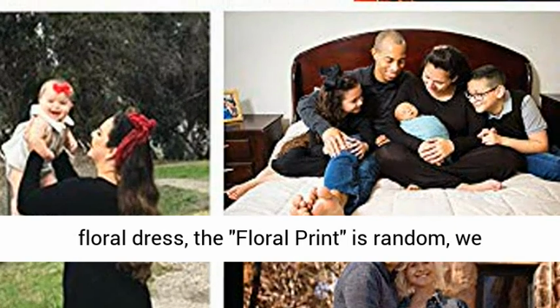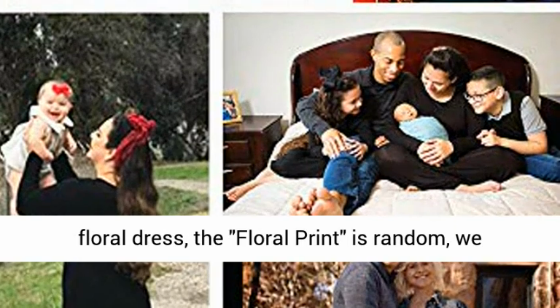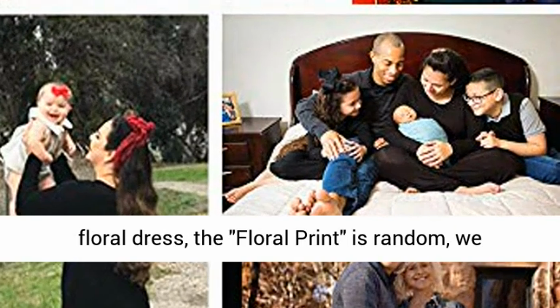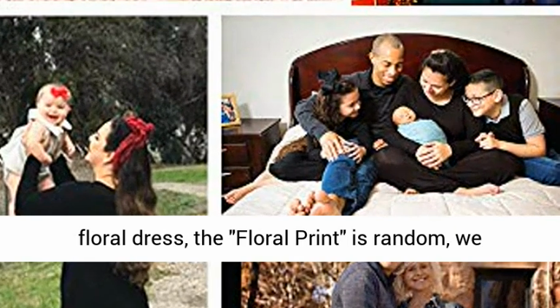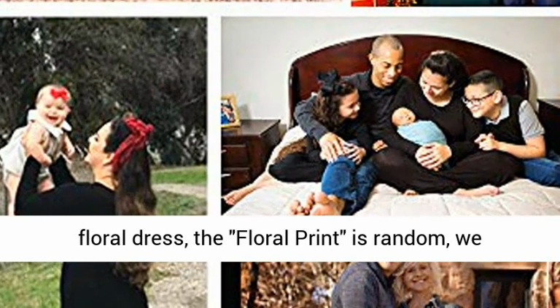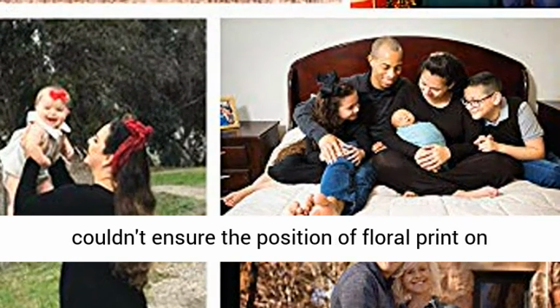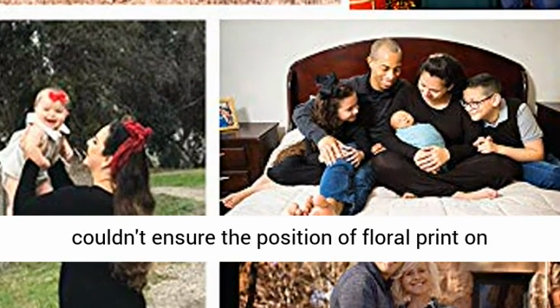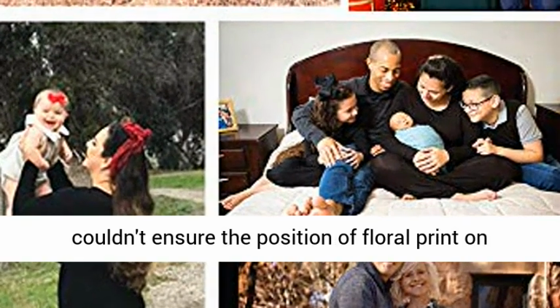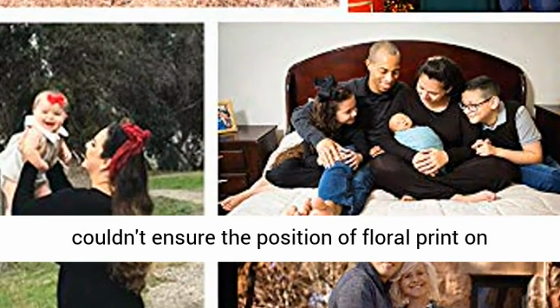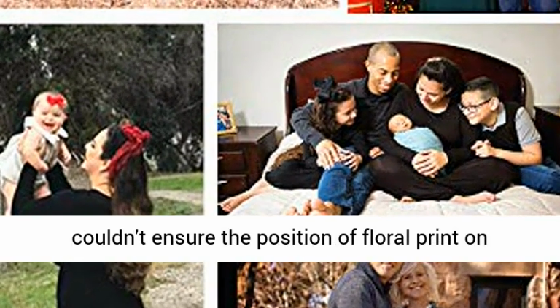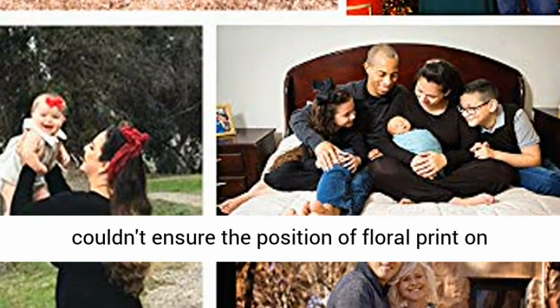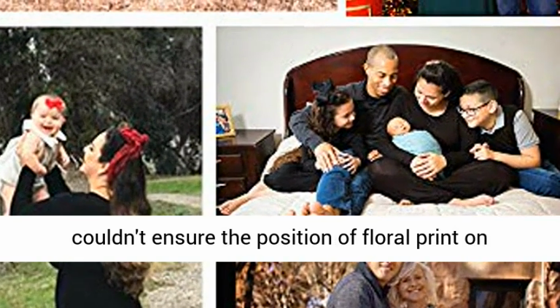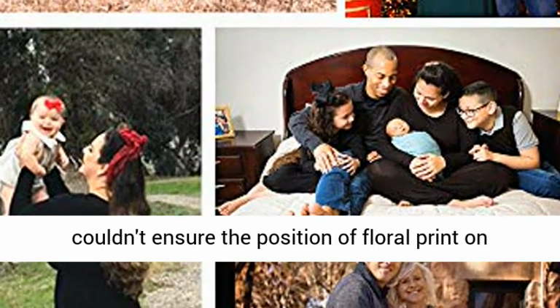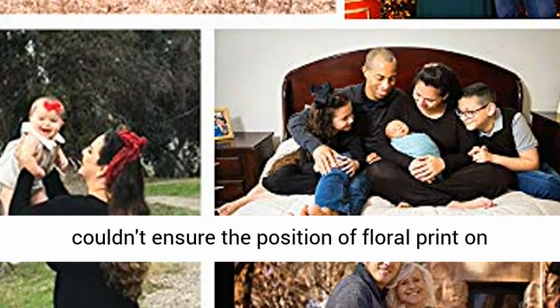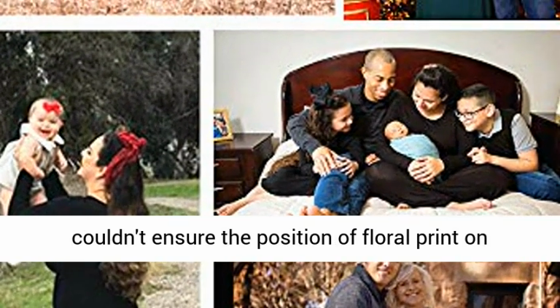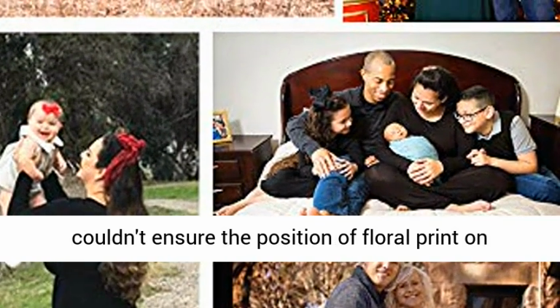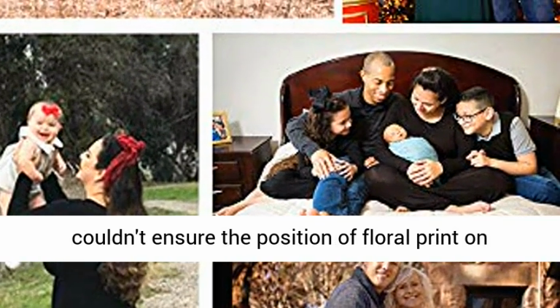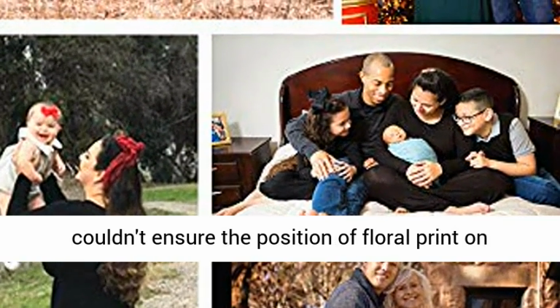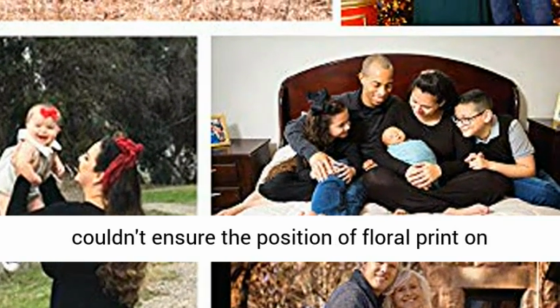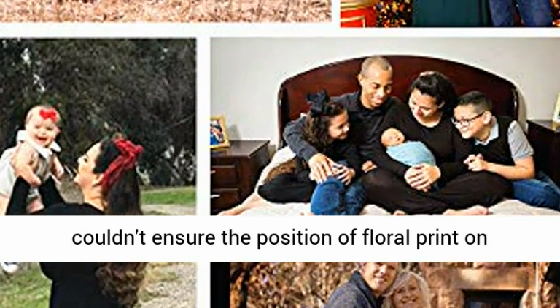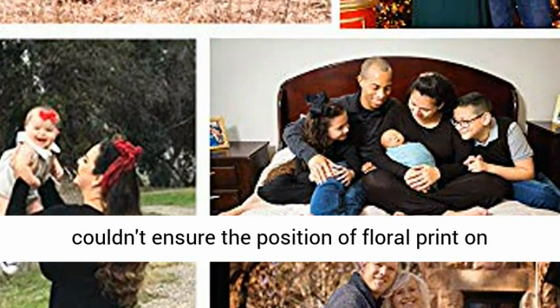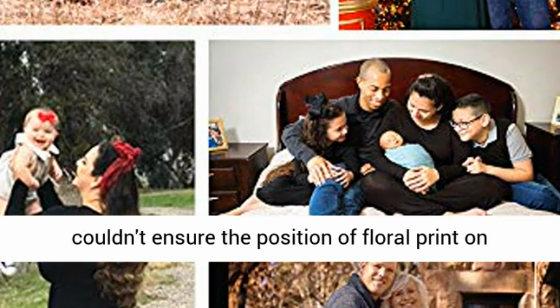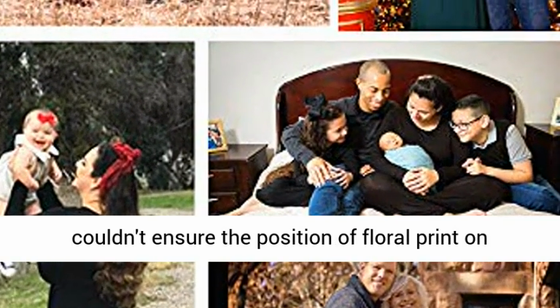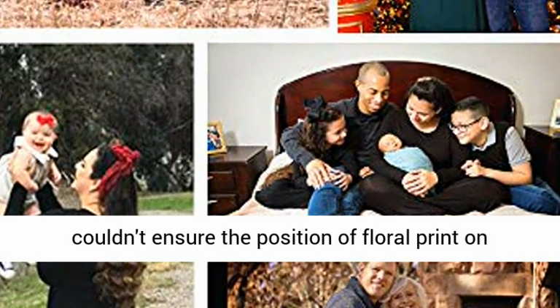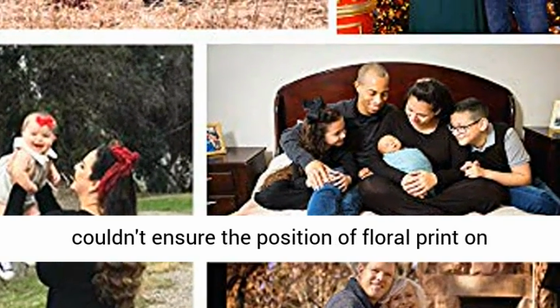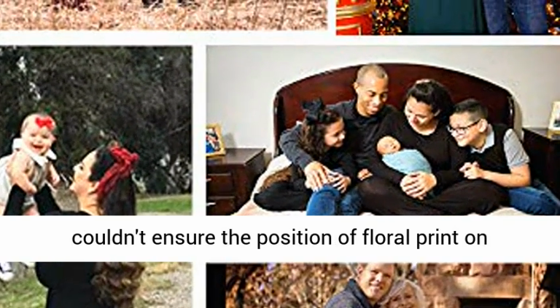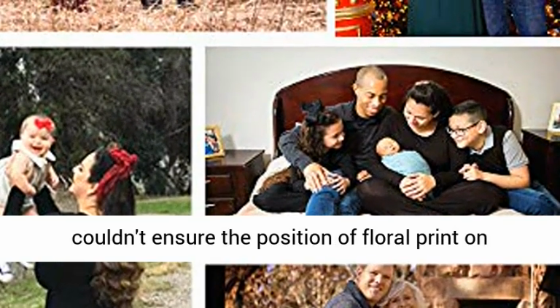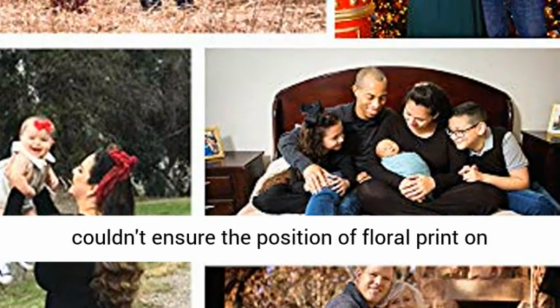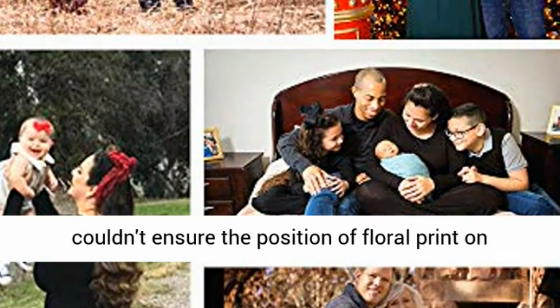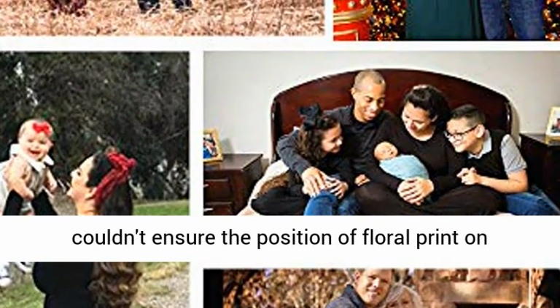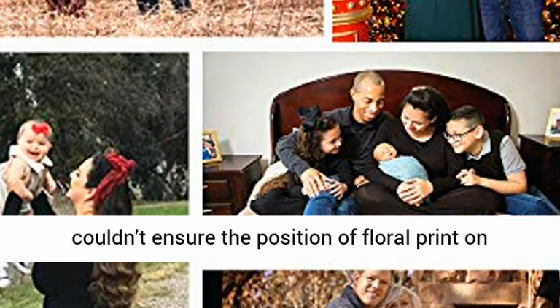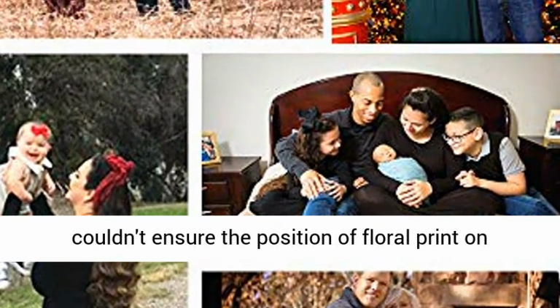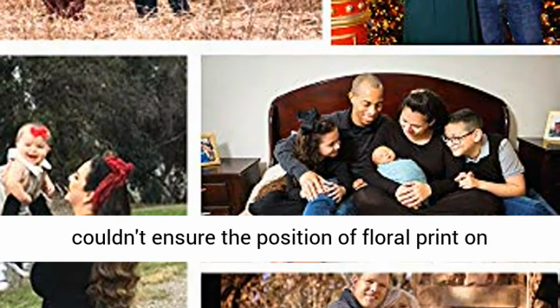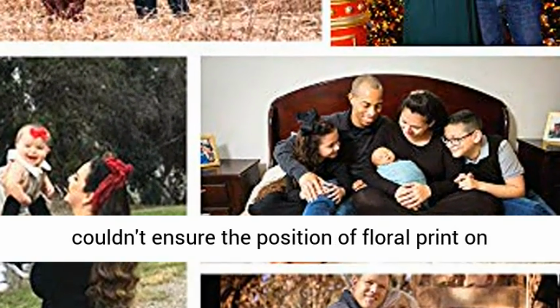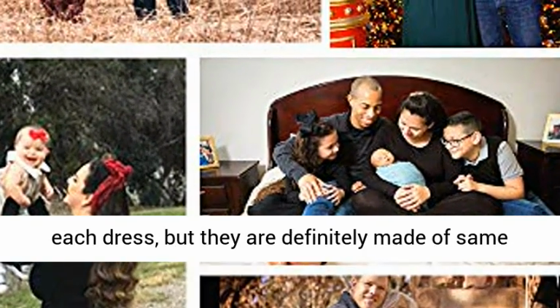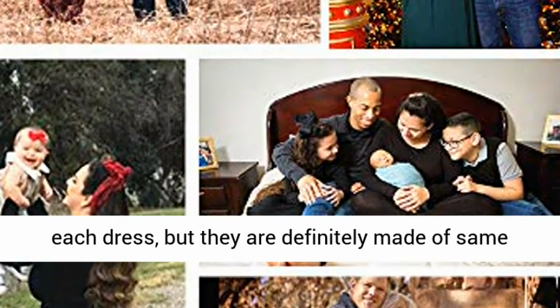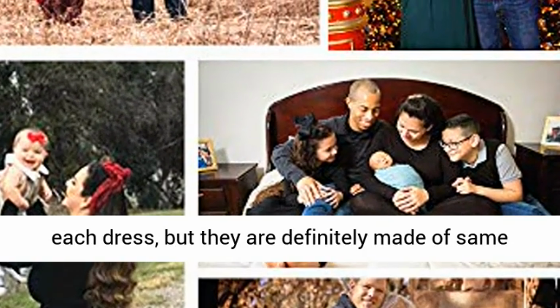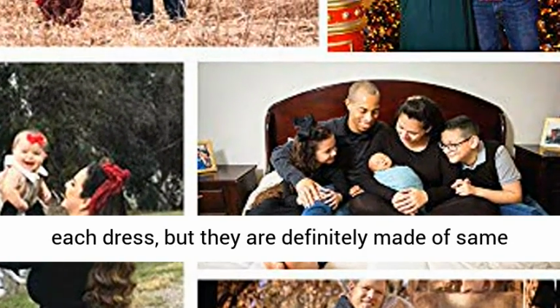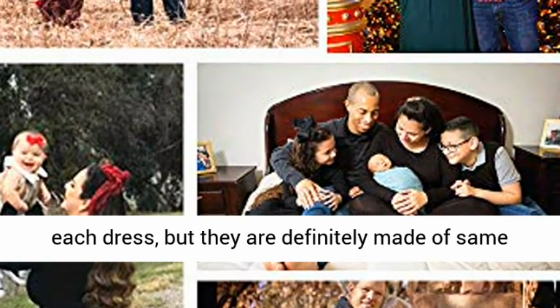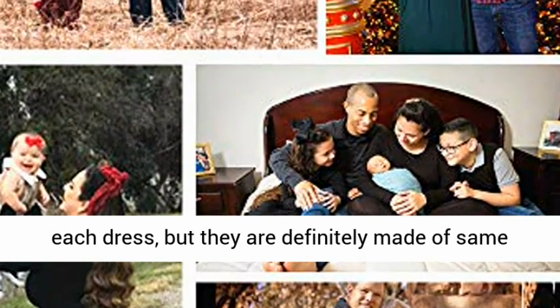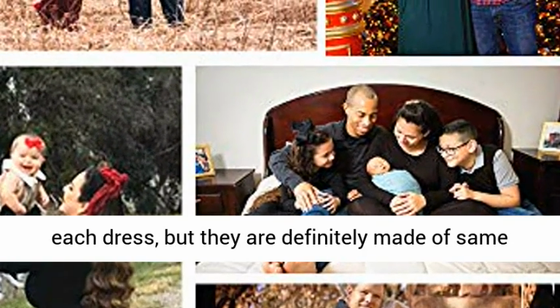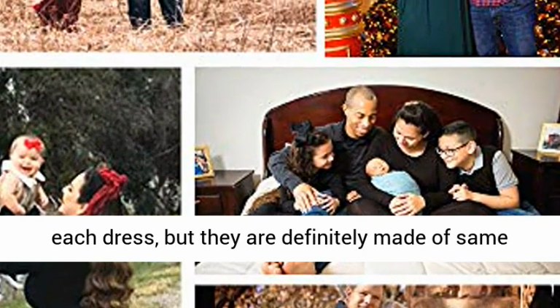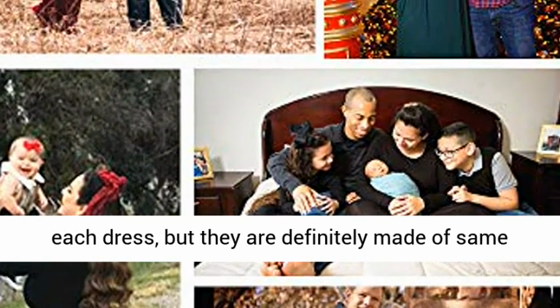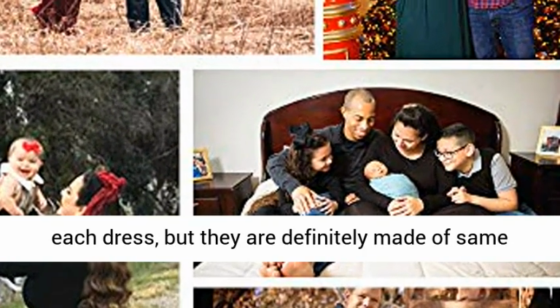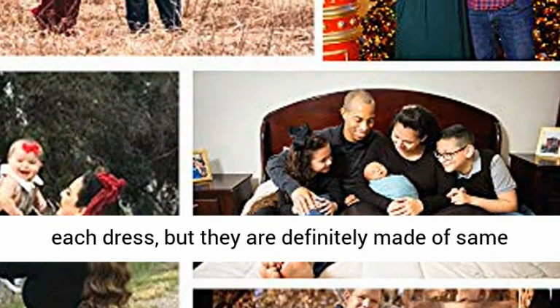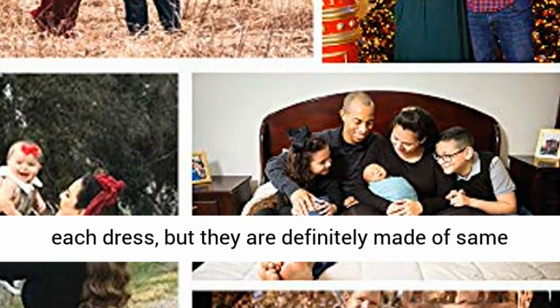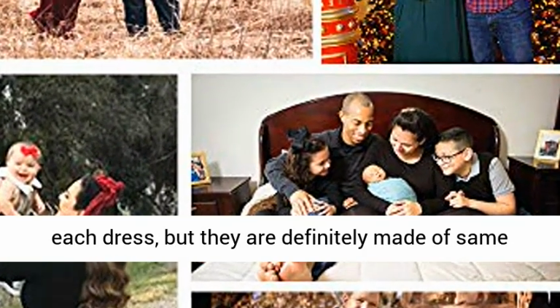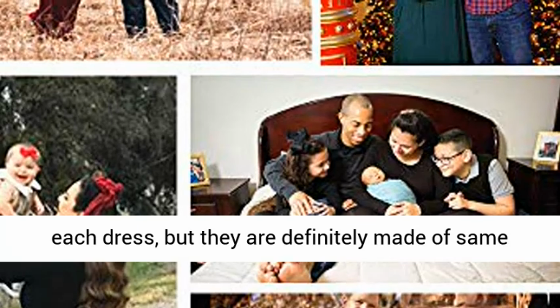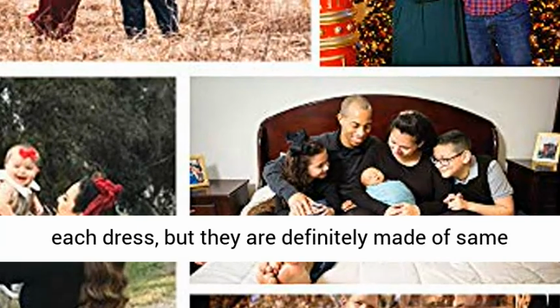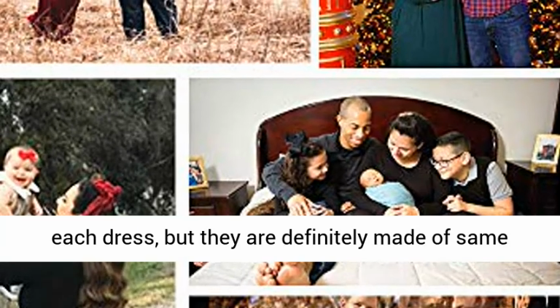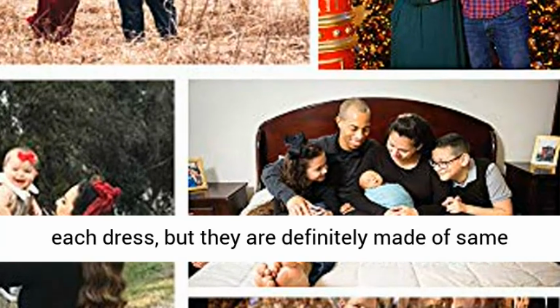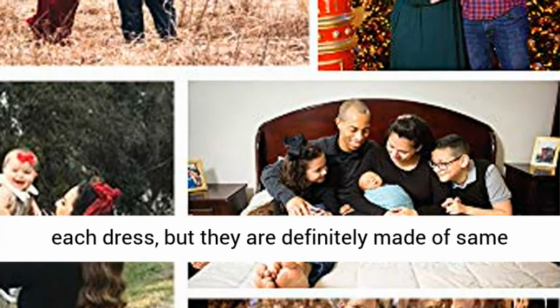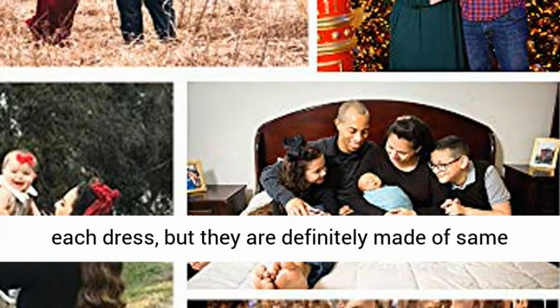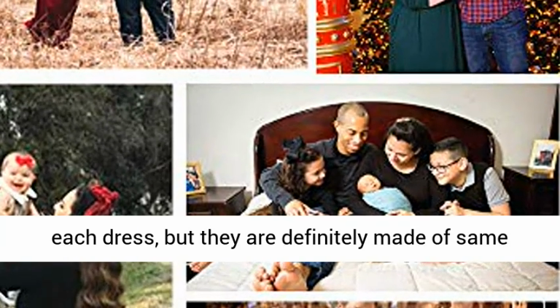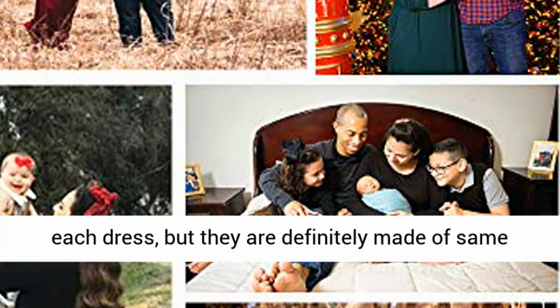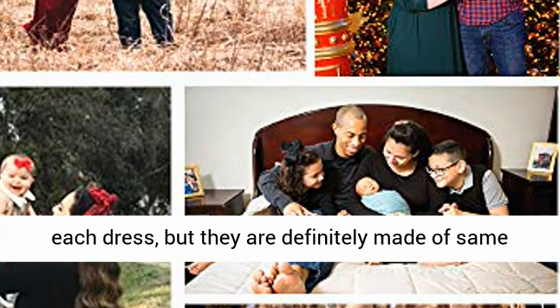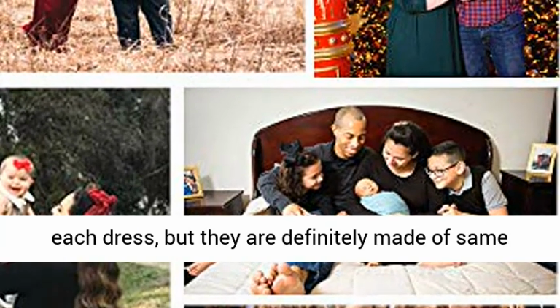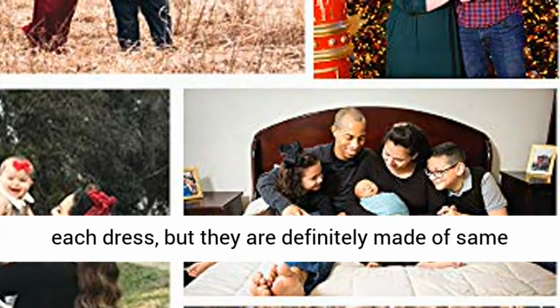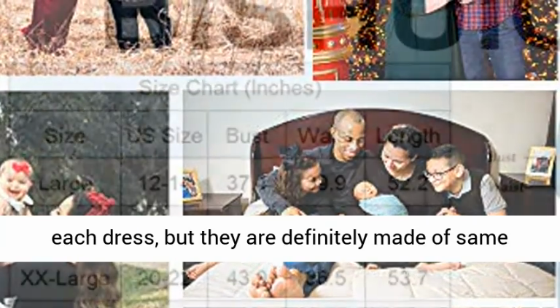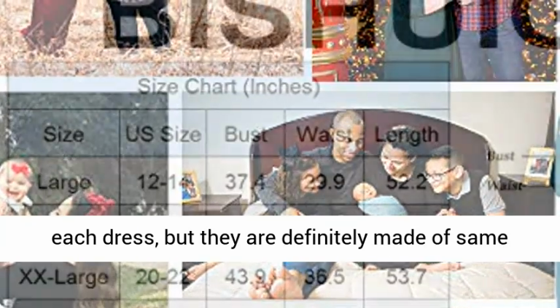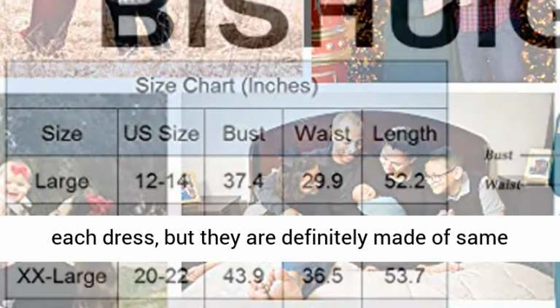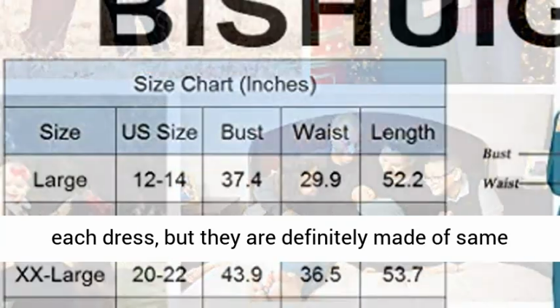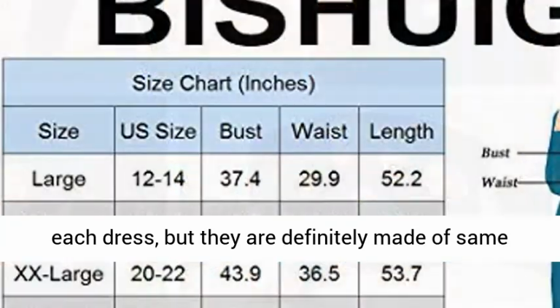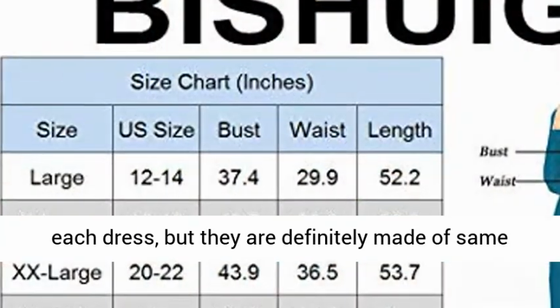Attention 2: About the floral dress — the floral print is random. We couldn't ensure the position of the floral print on each dress, but they are definitely made of the same pattern fabric.